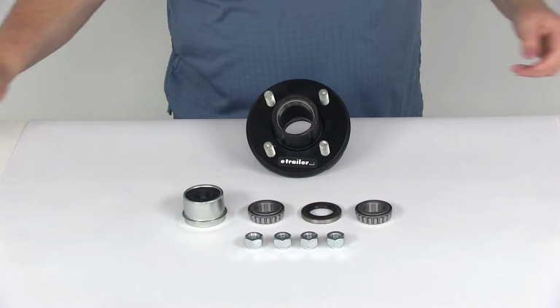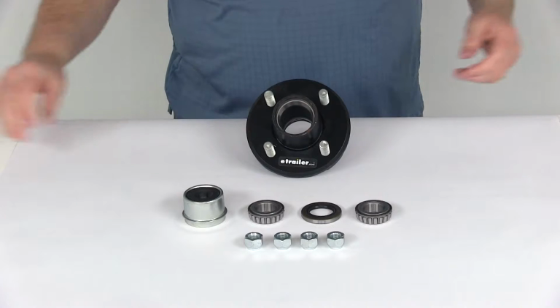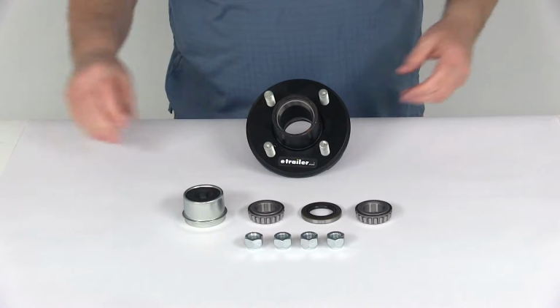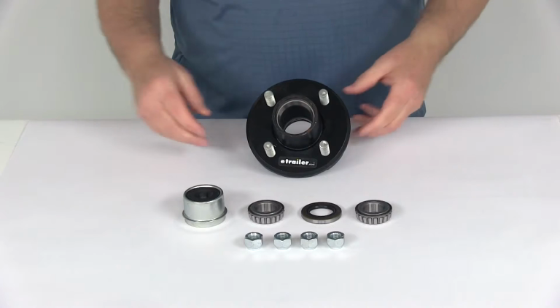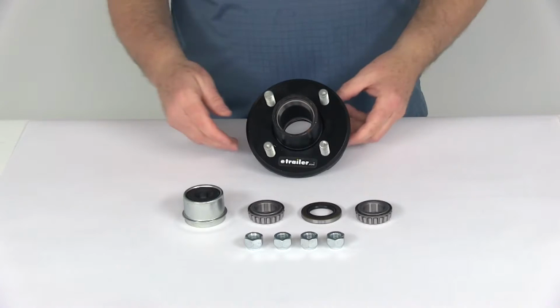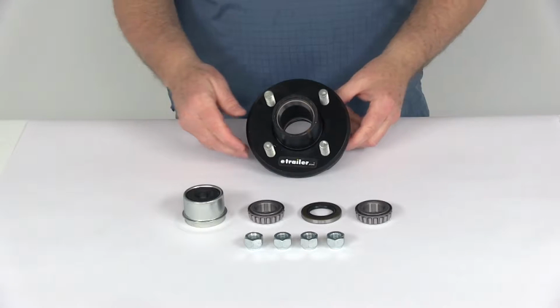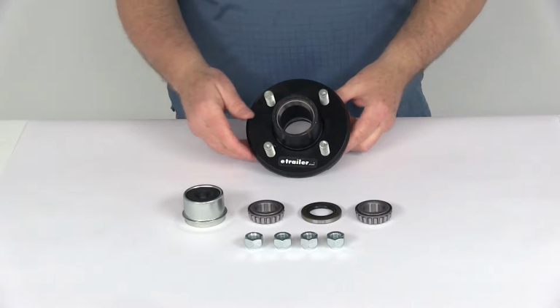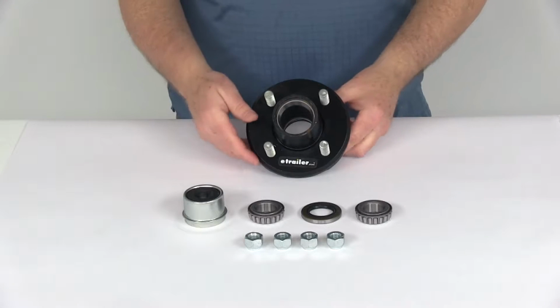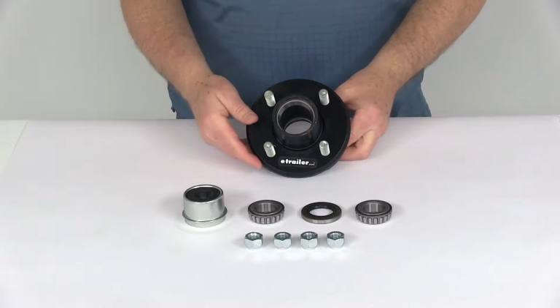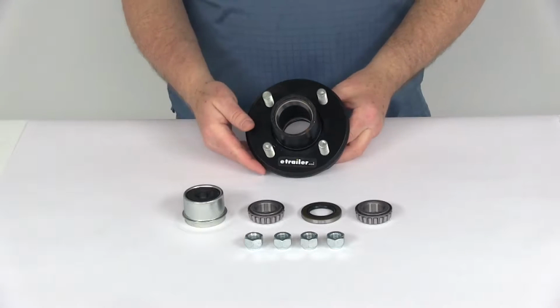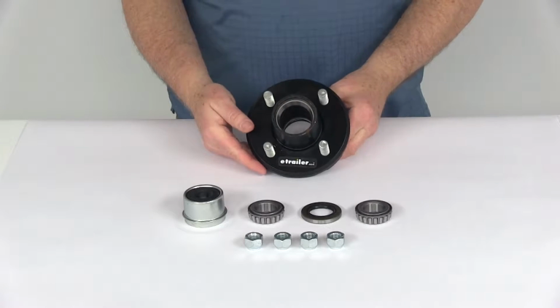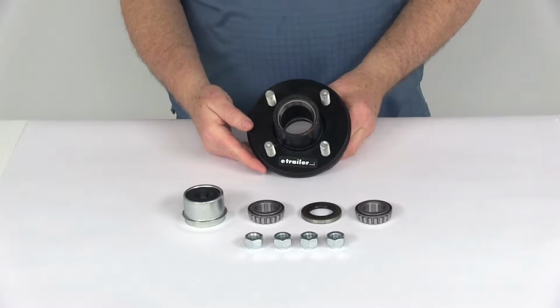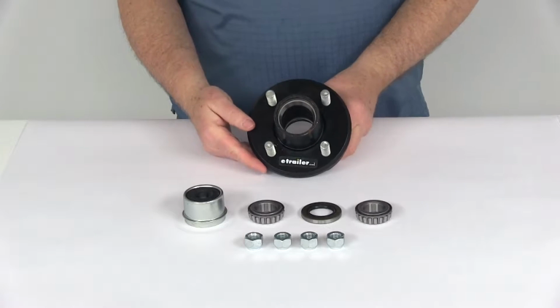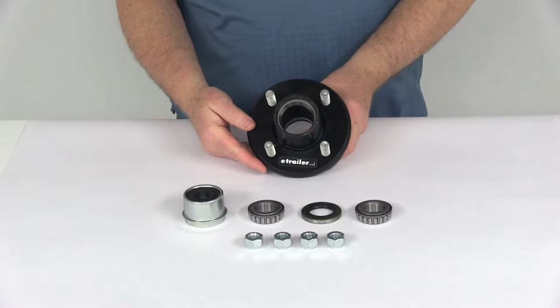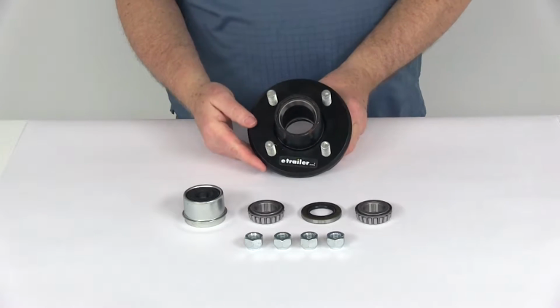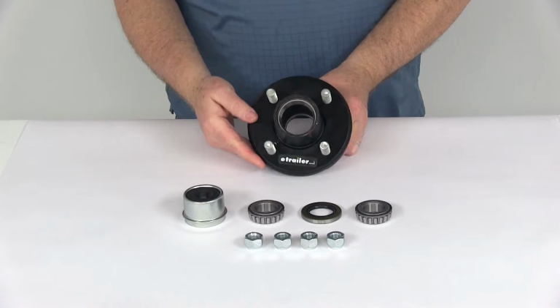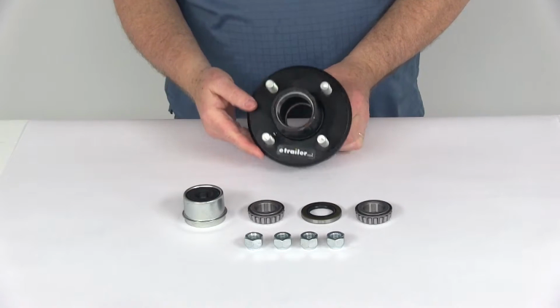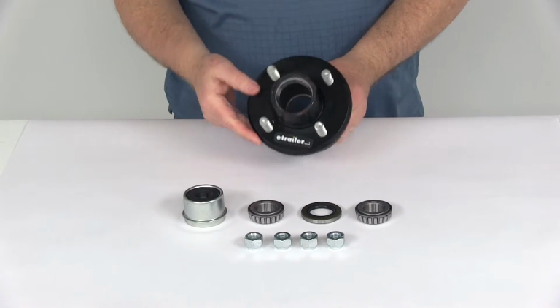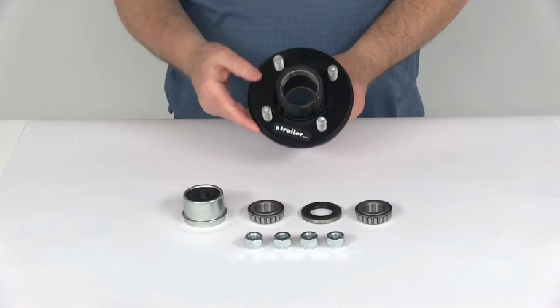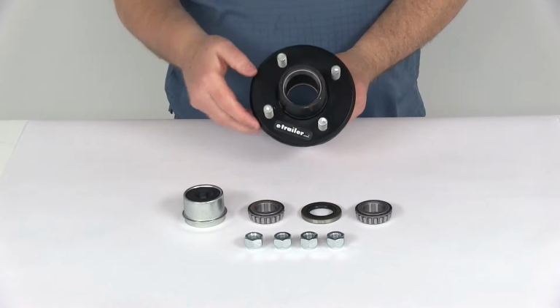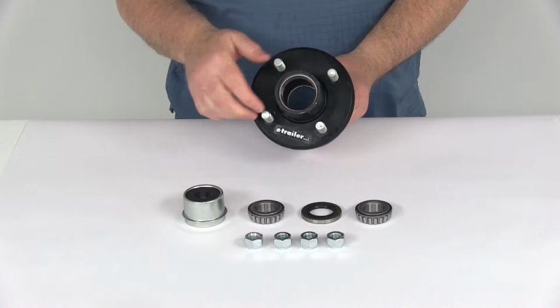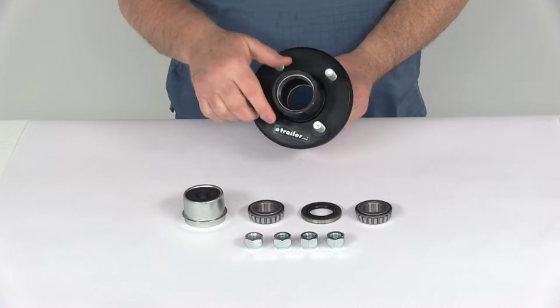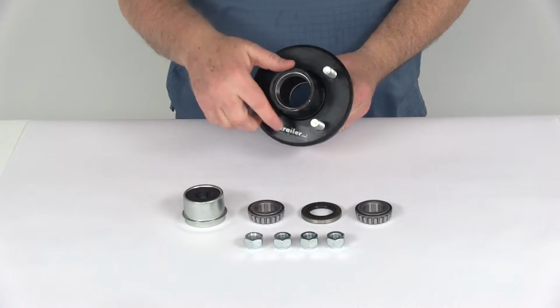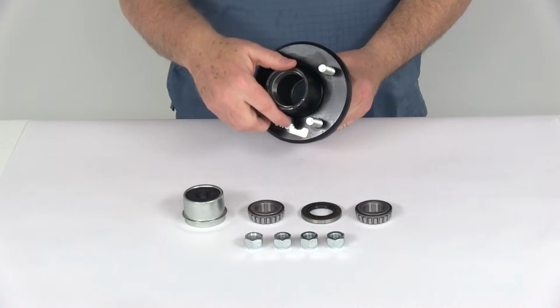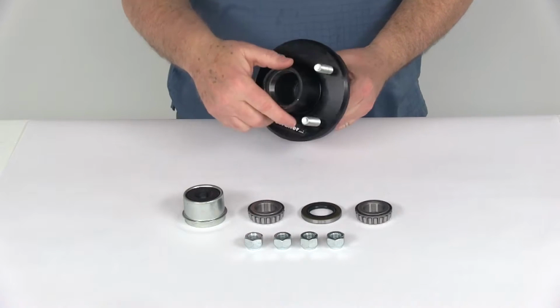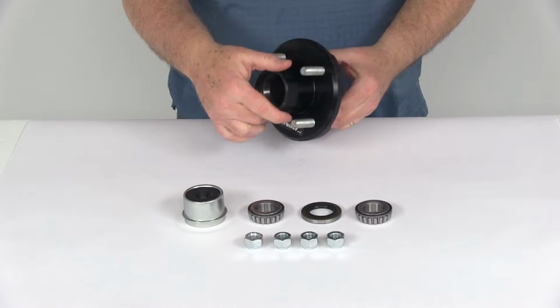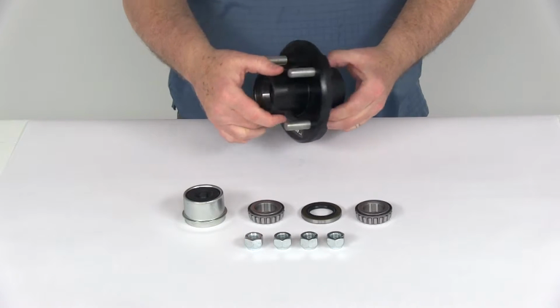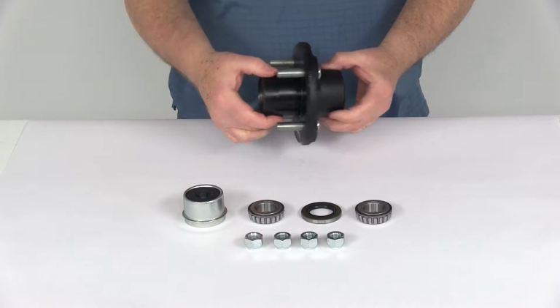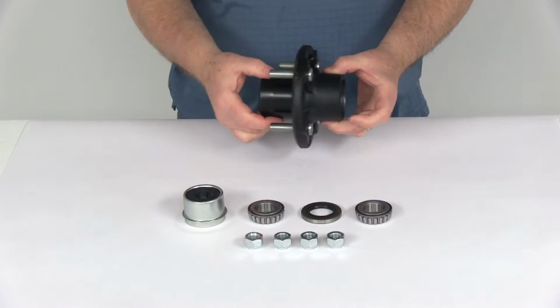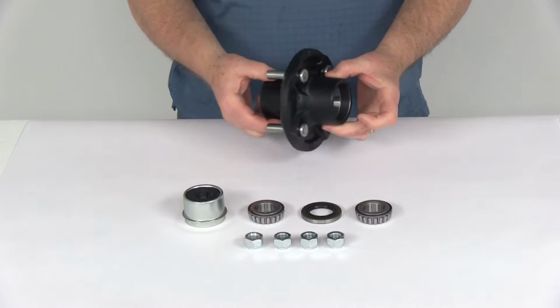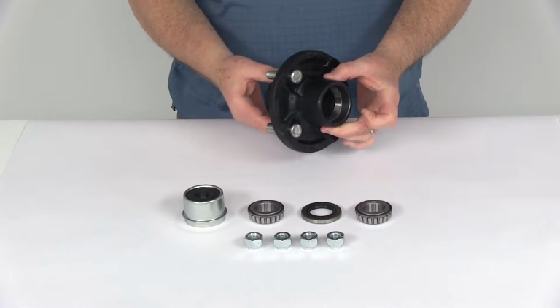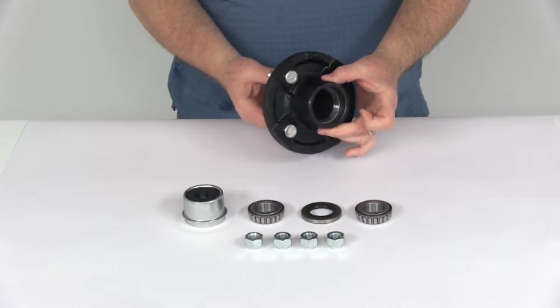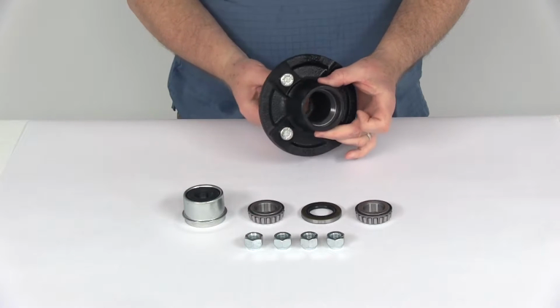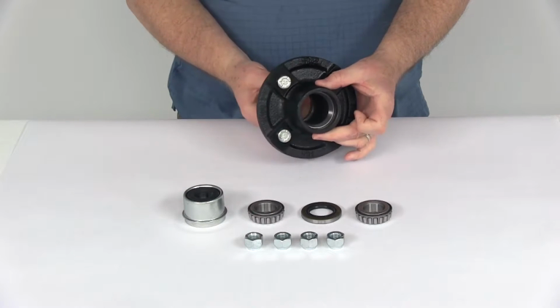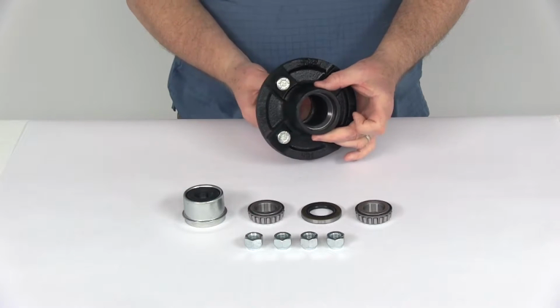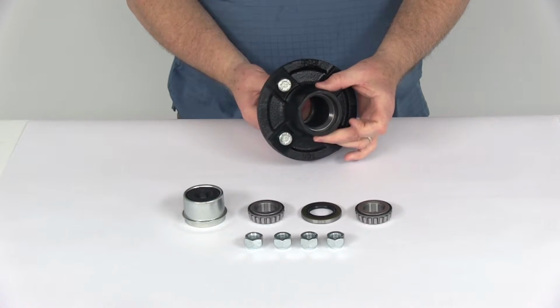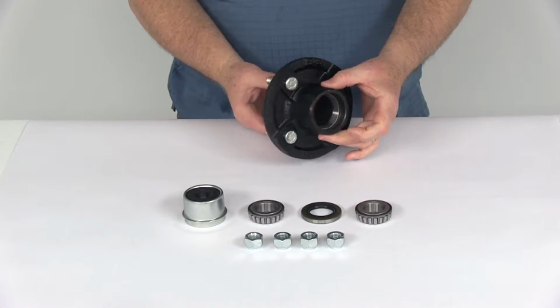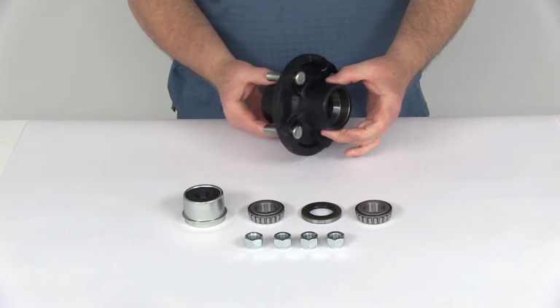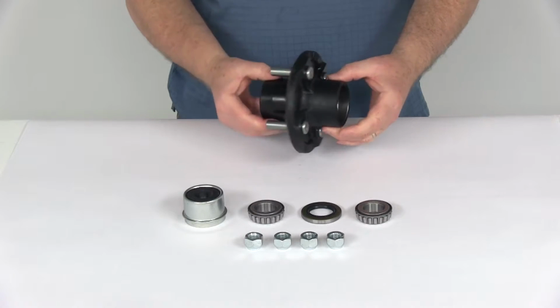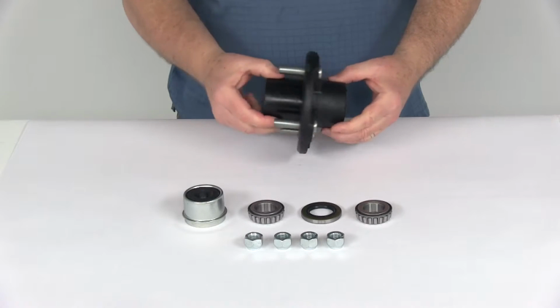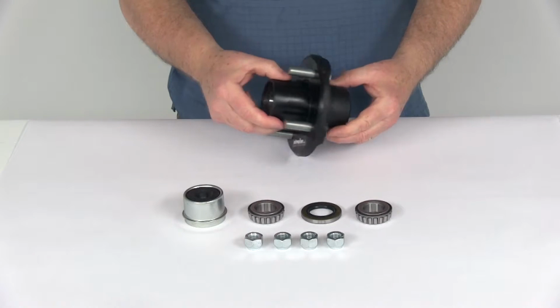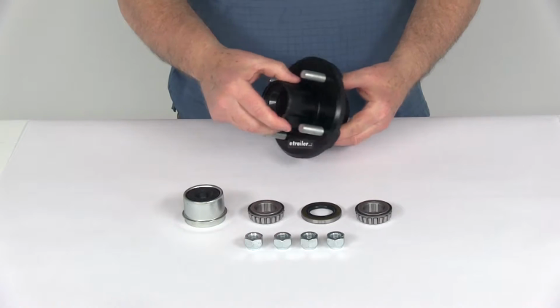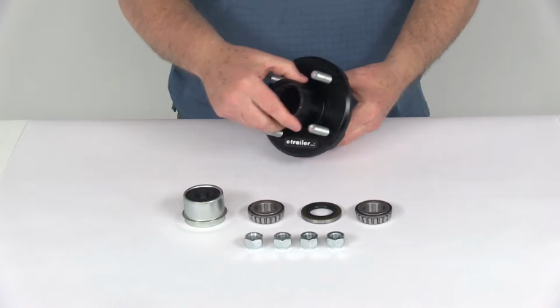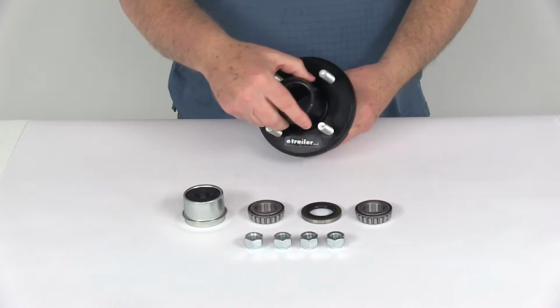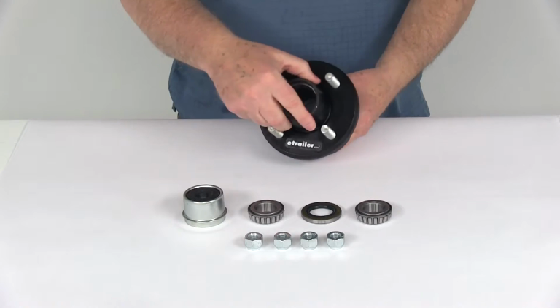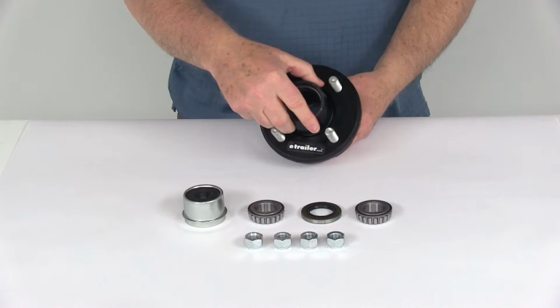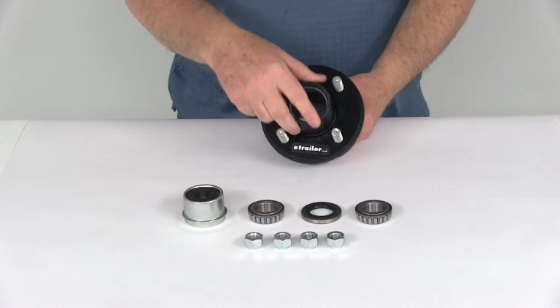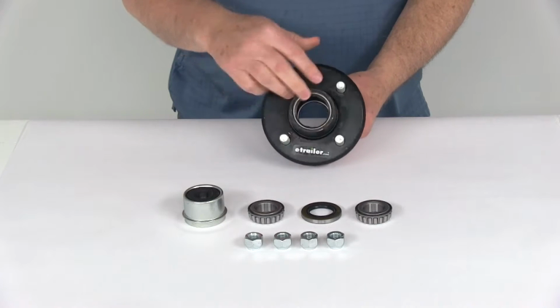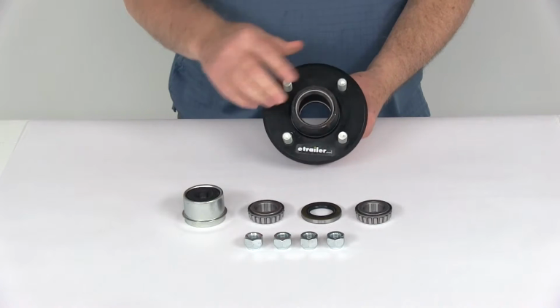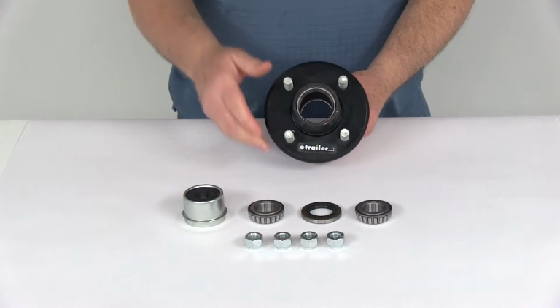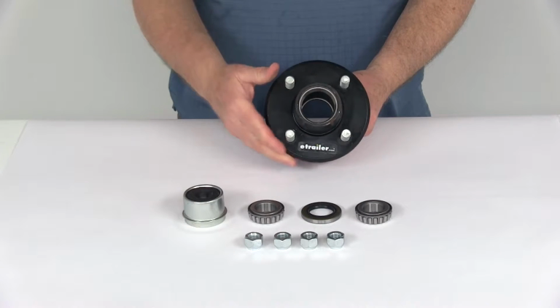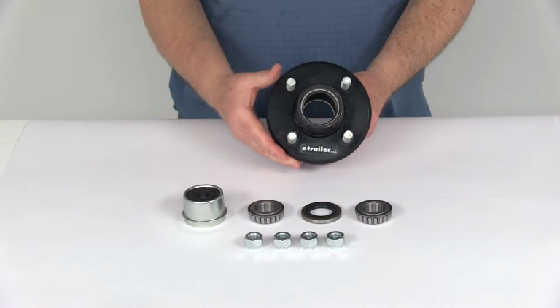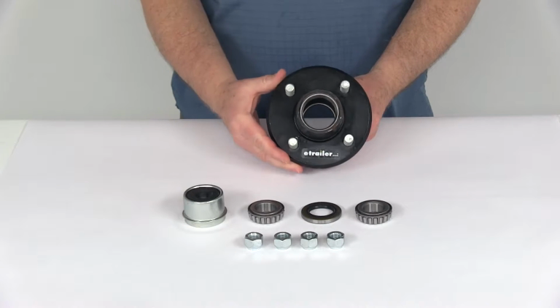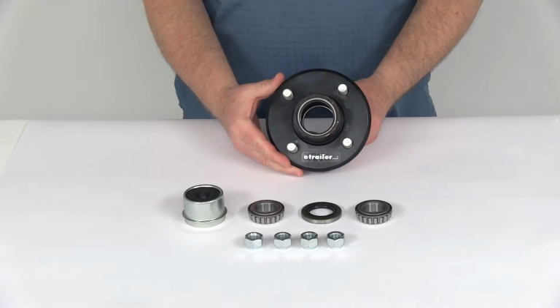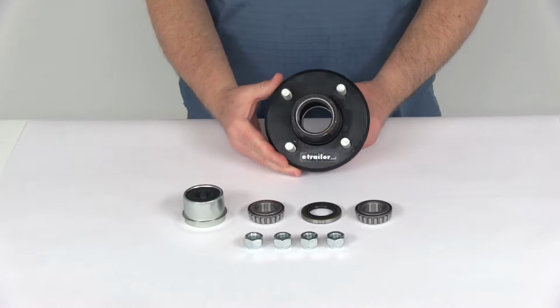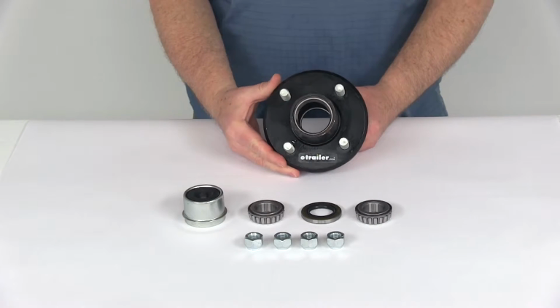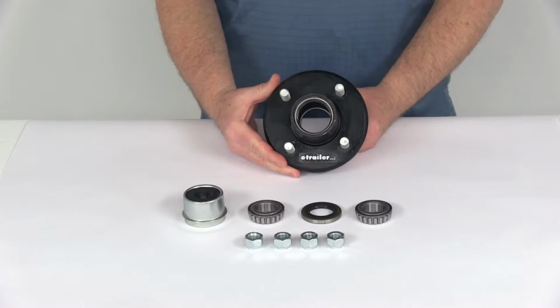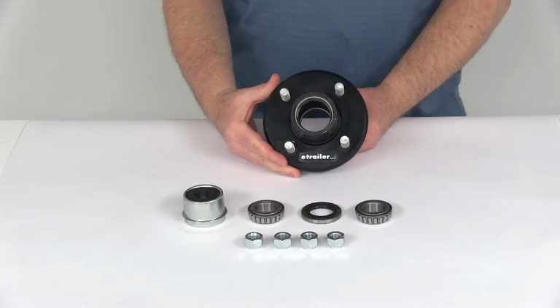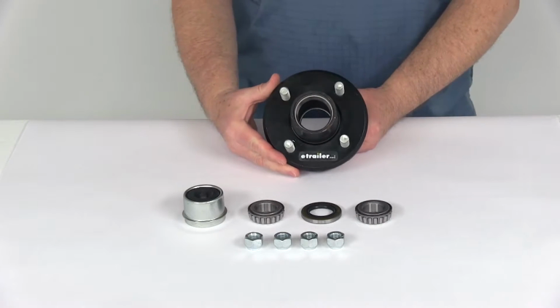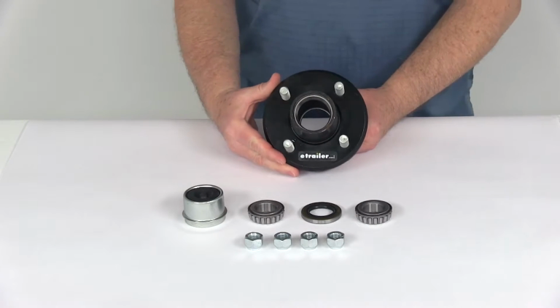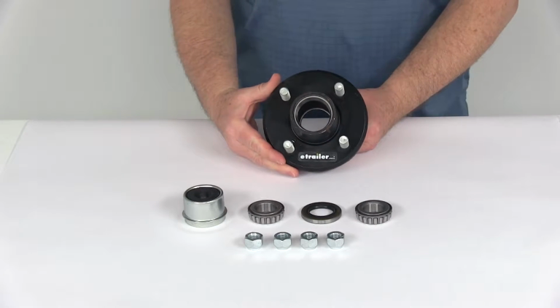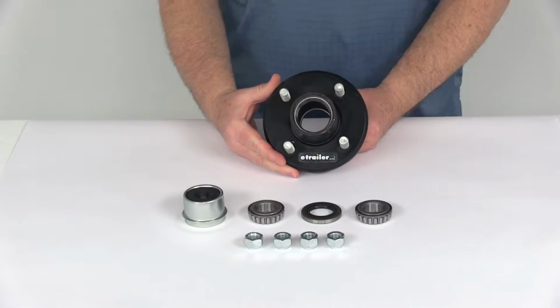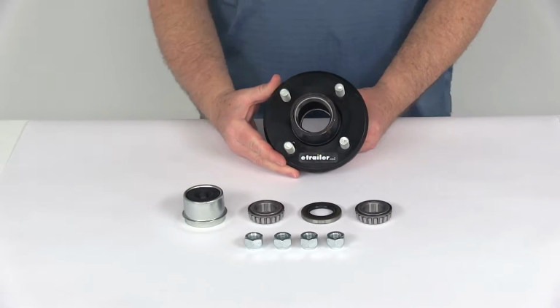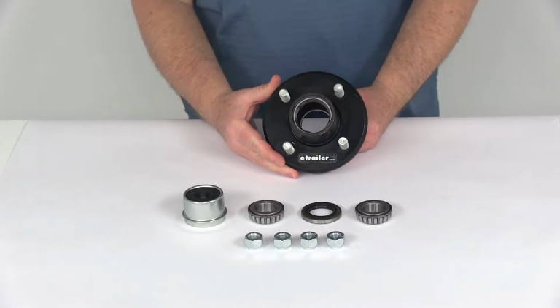Today we're going to take a look at the trailer idler hub assembly for 2,000 pound EZLube axles. This one has the 4 on 4 inch bolt pattern.